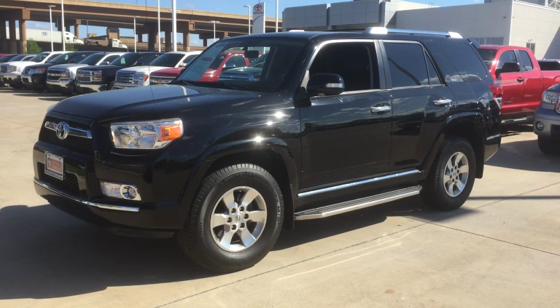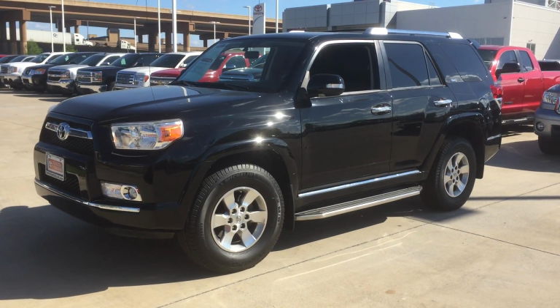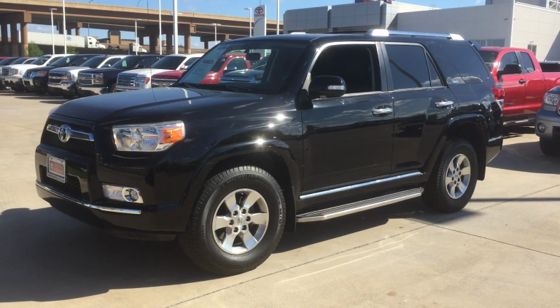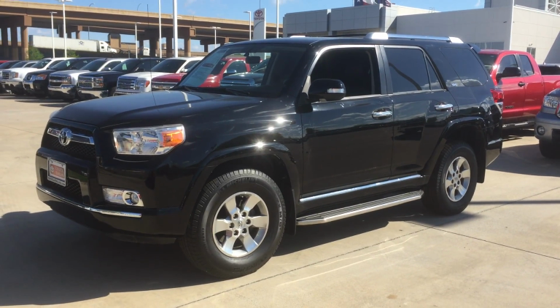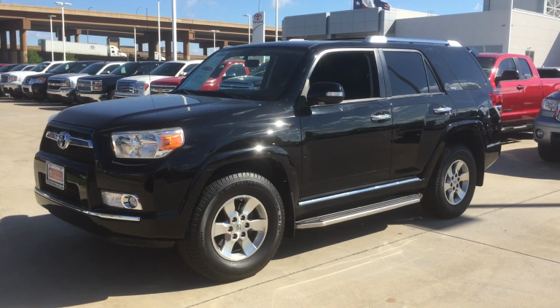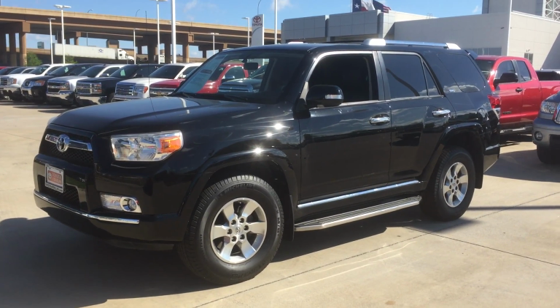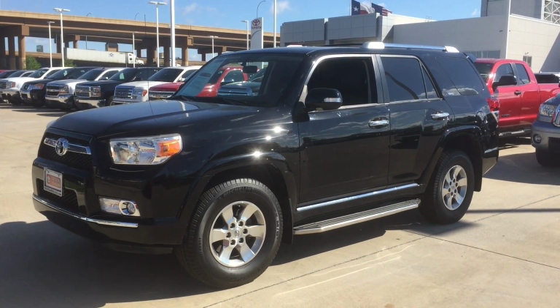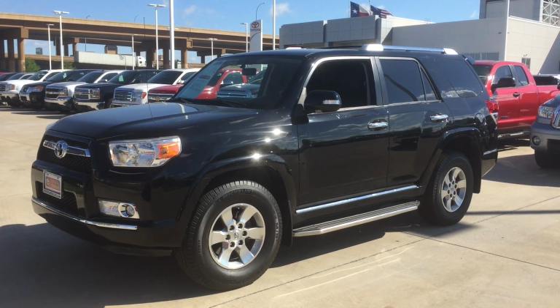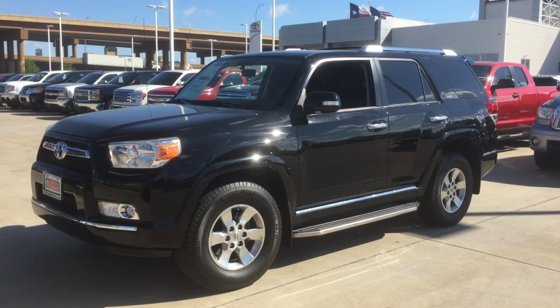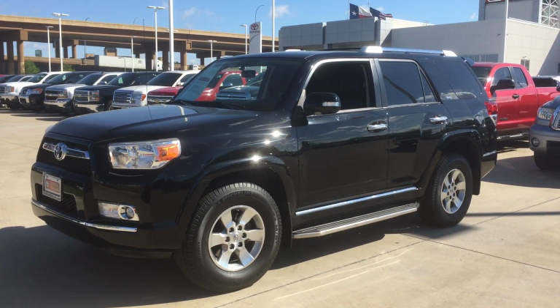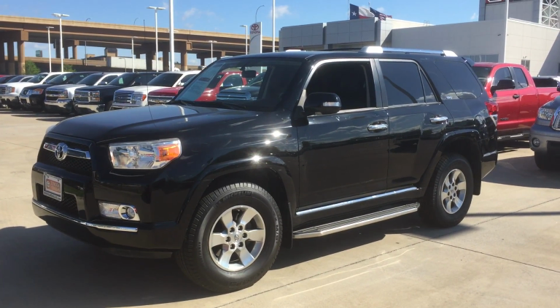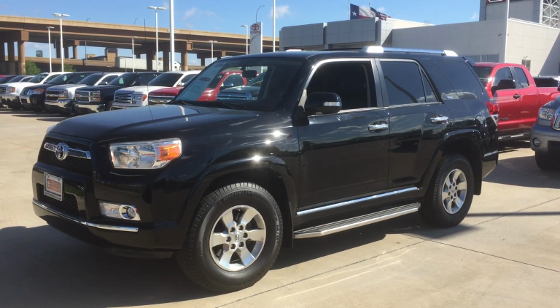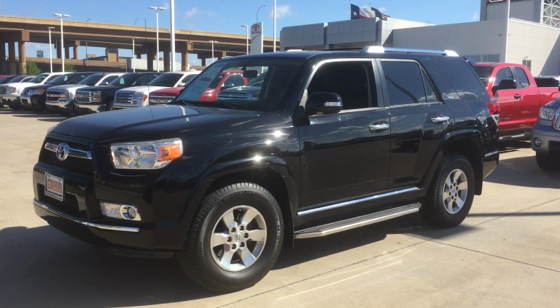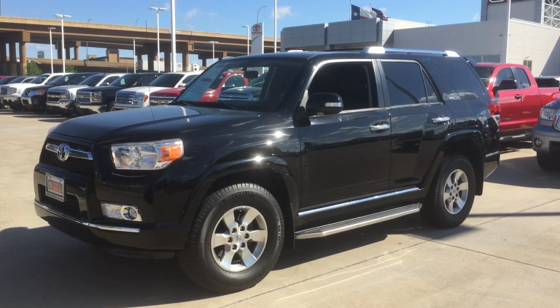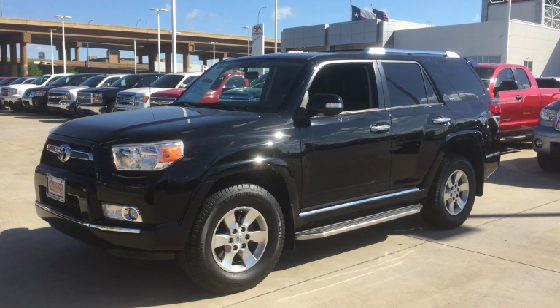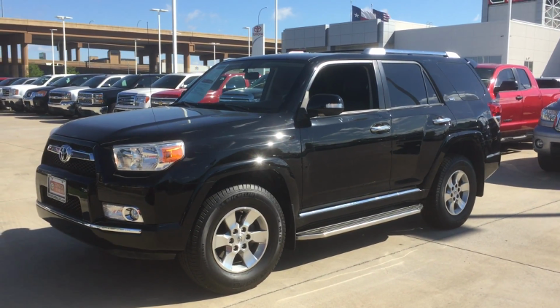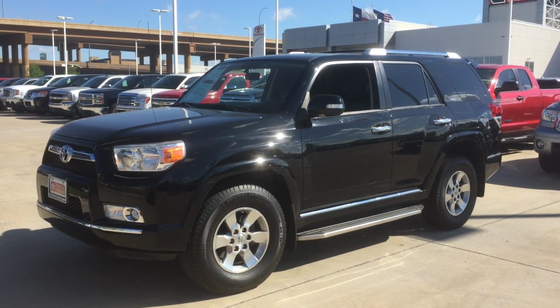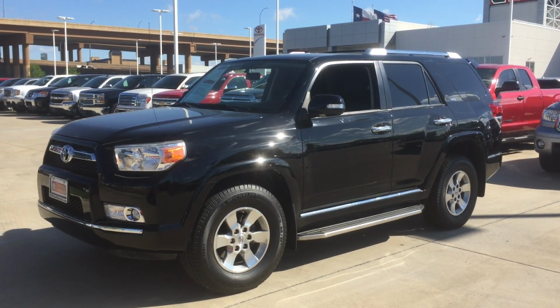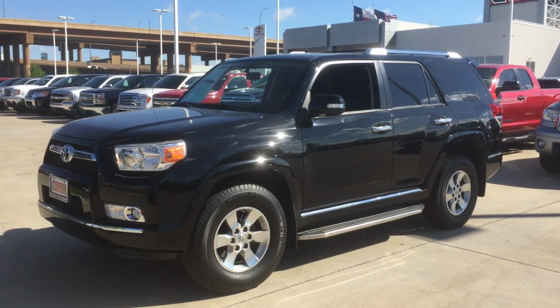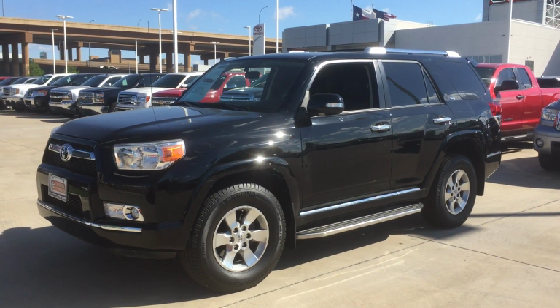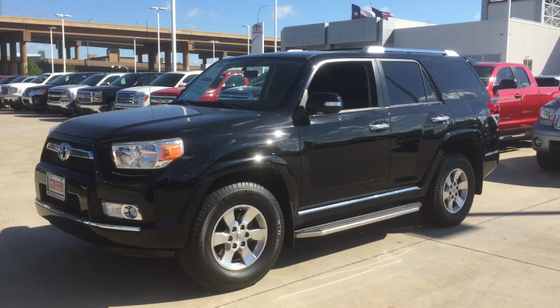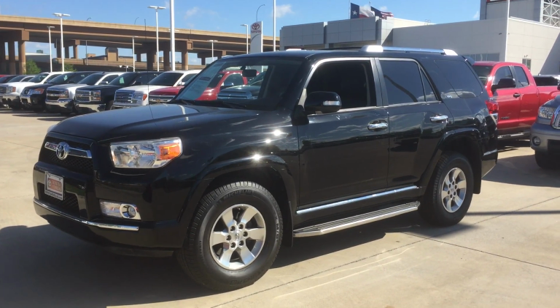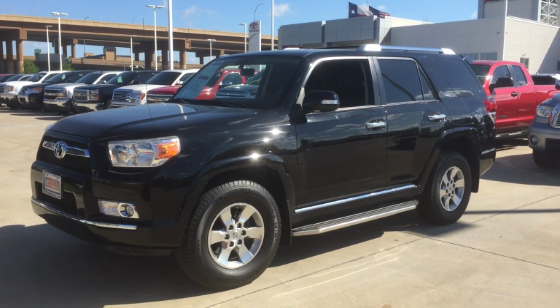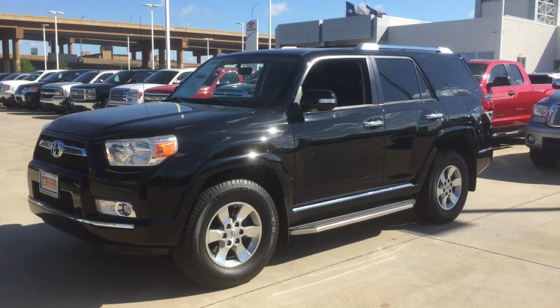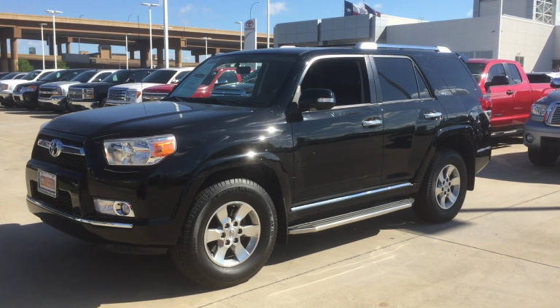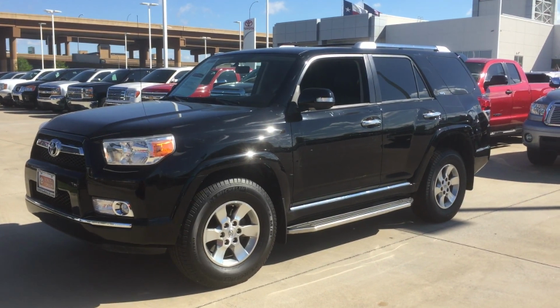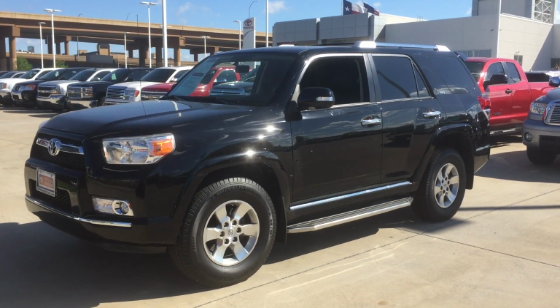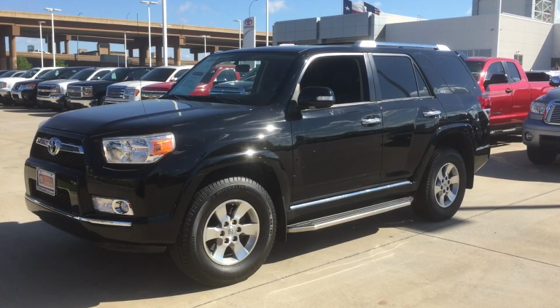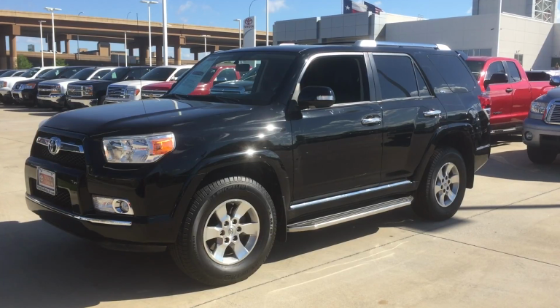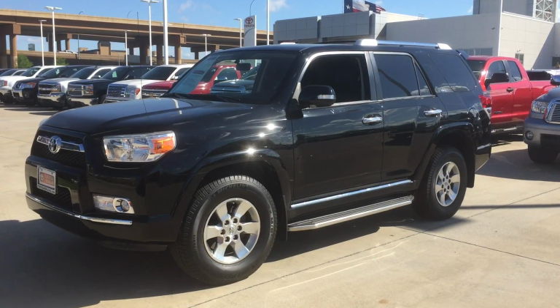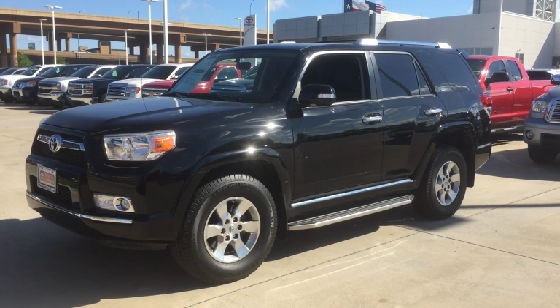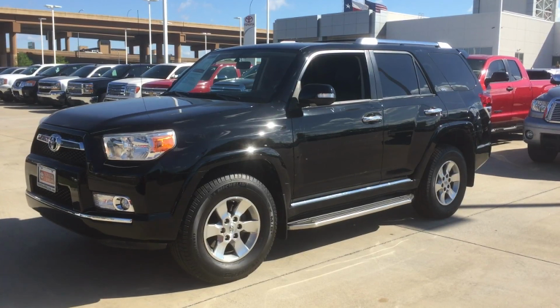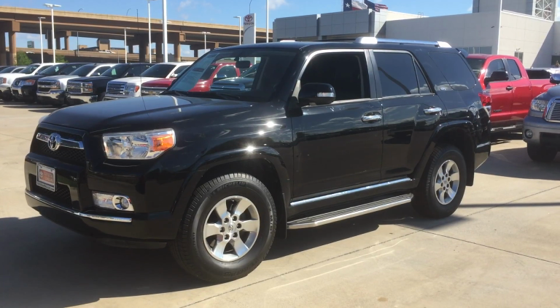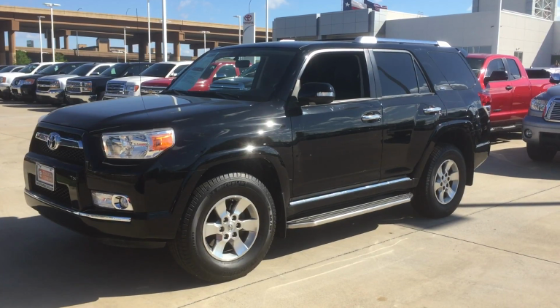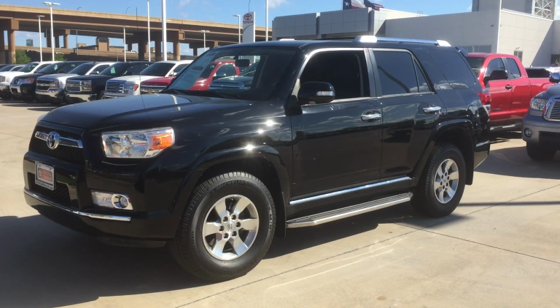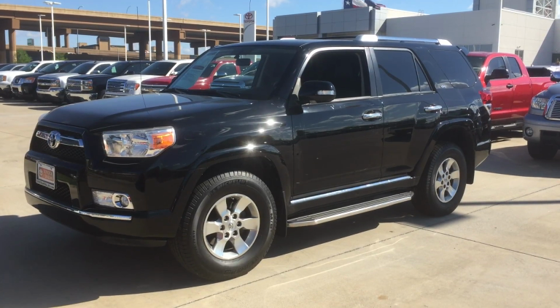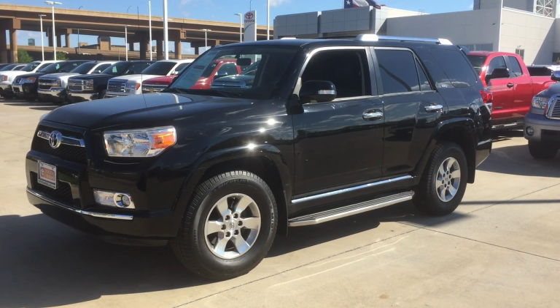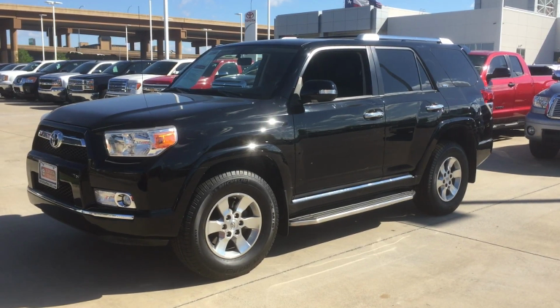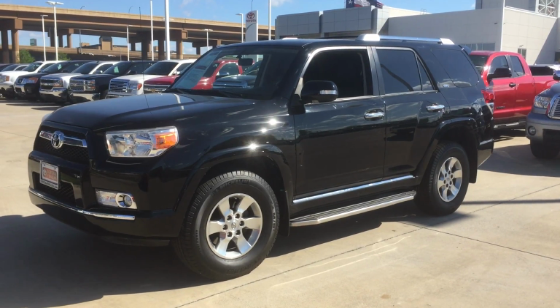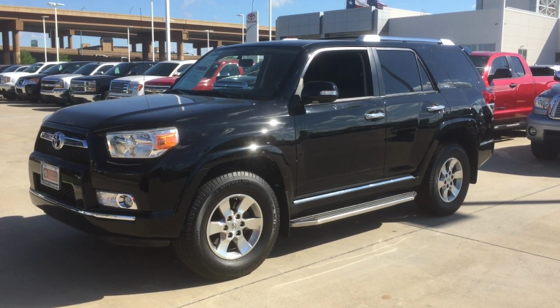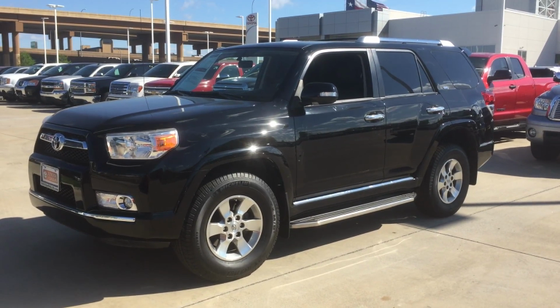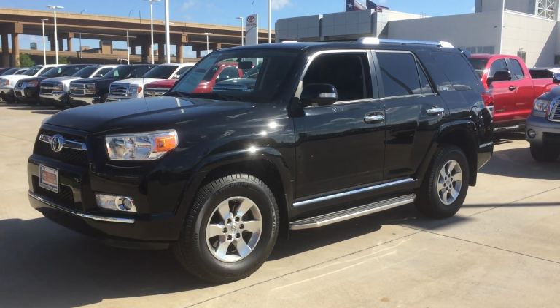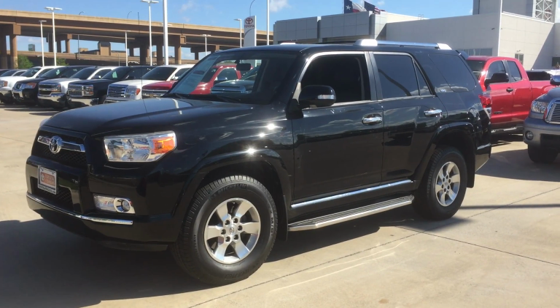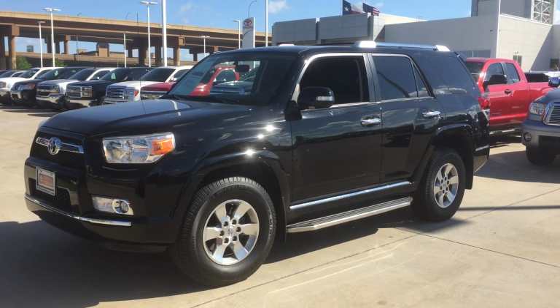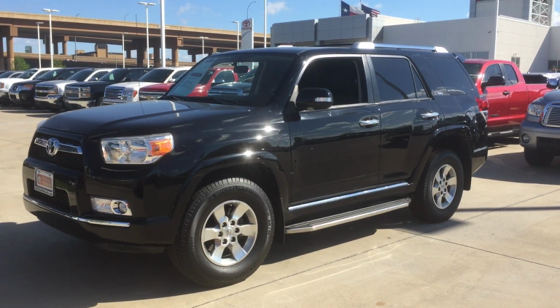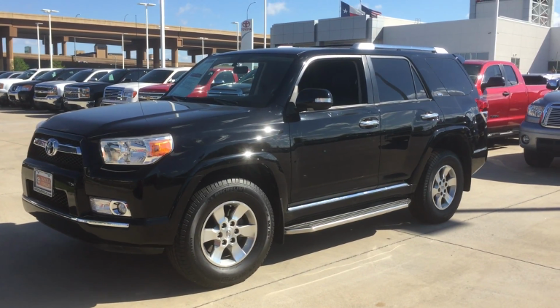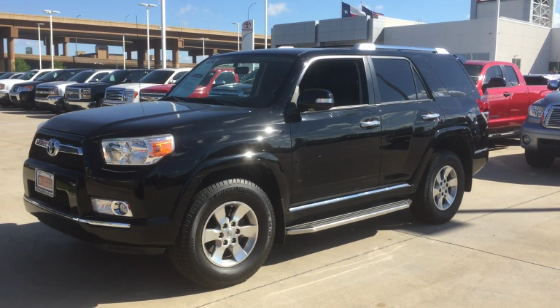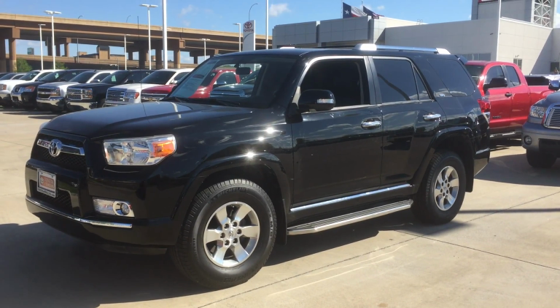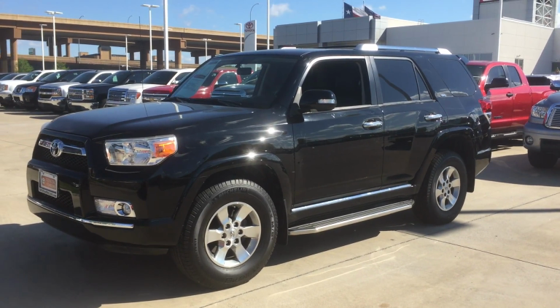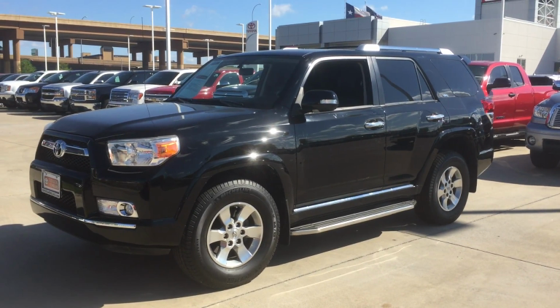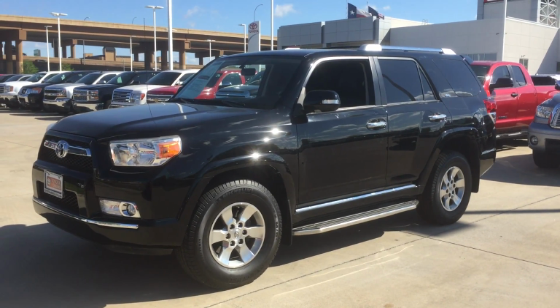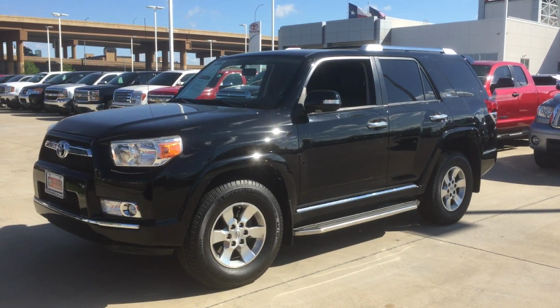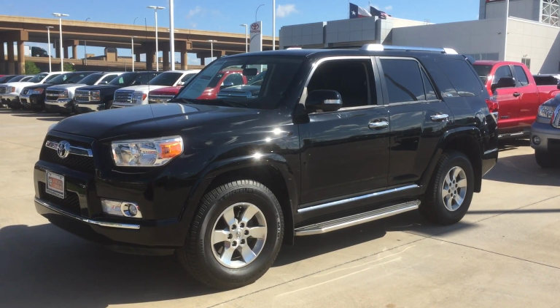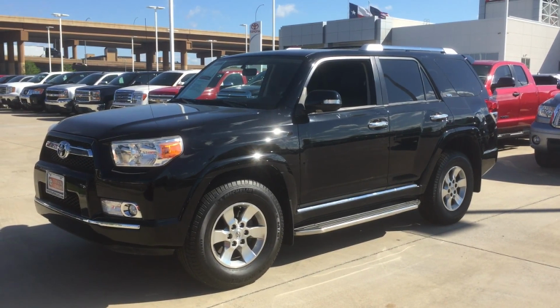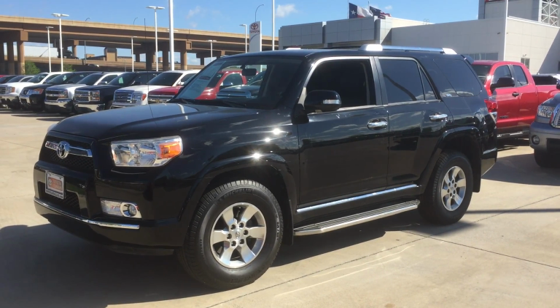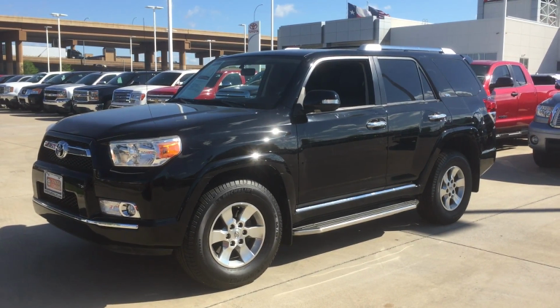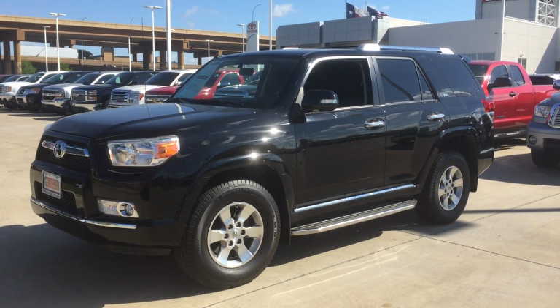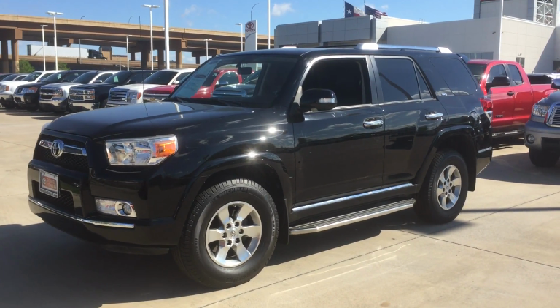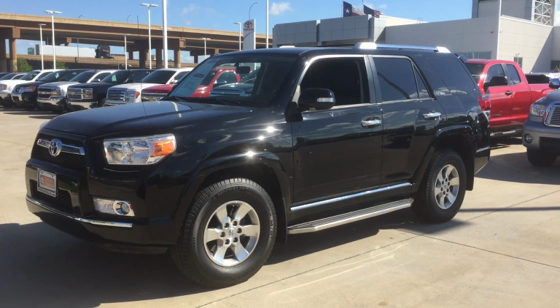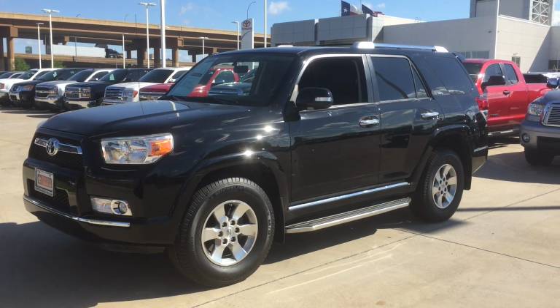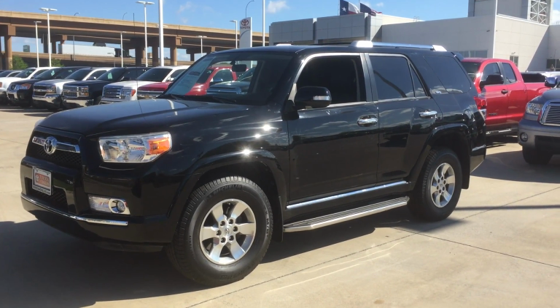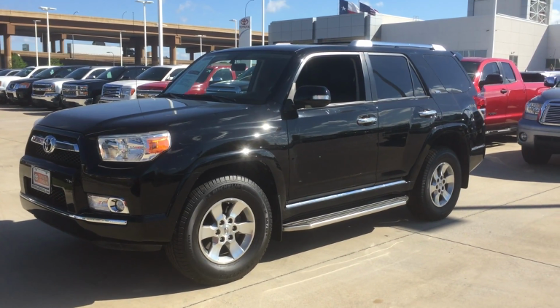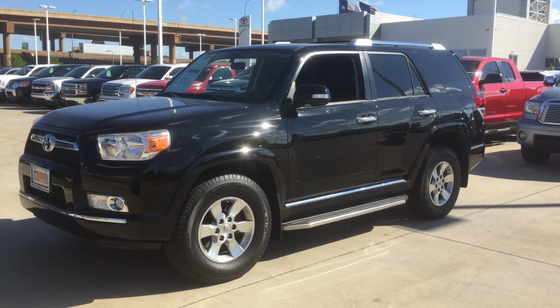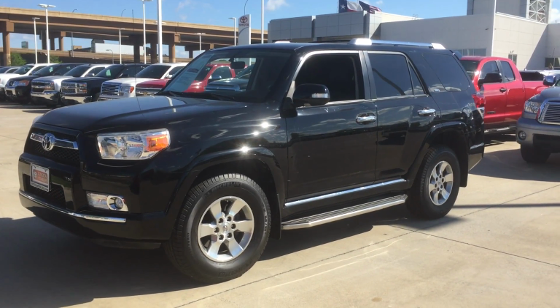Good morning, Mr. Snow. This is Bert with Toyota. Just following up with you from our conversation, shooting you that quick video of the 2012 4Runner.